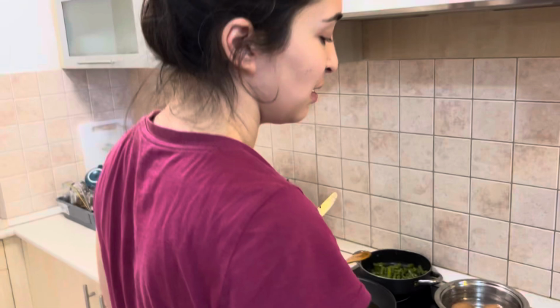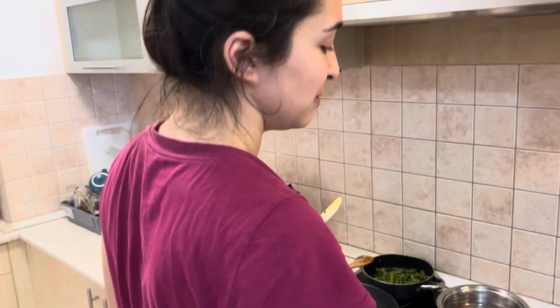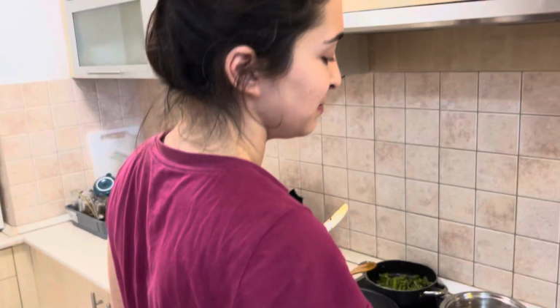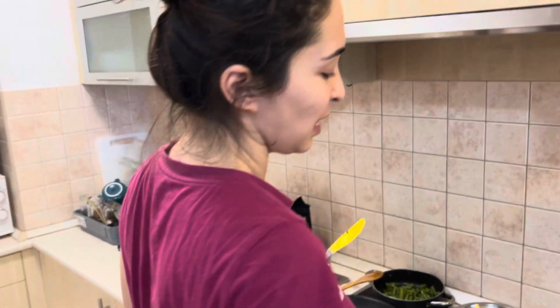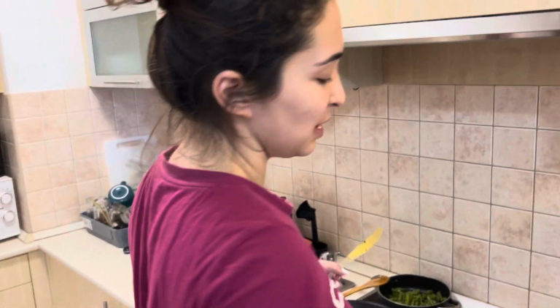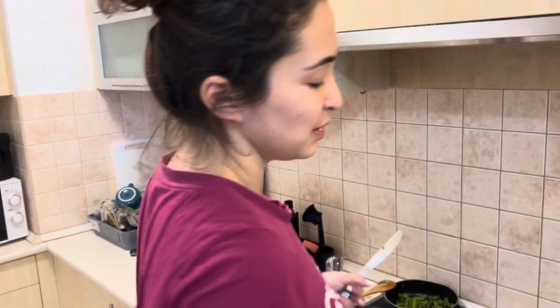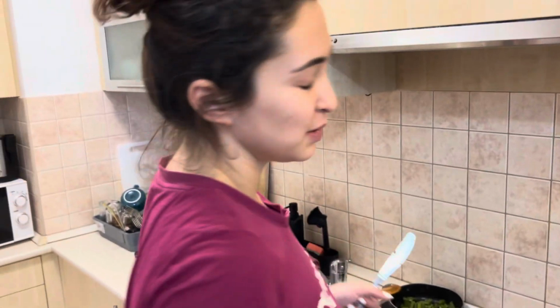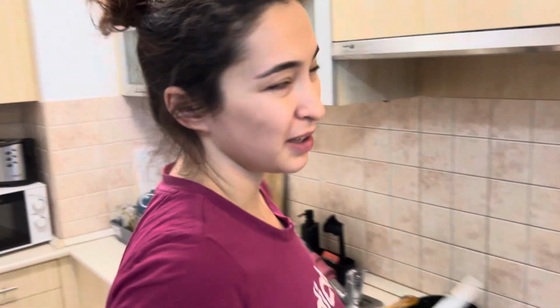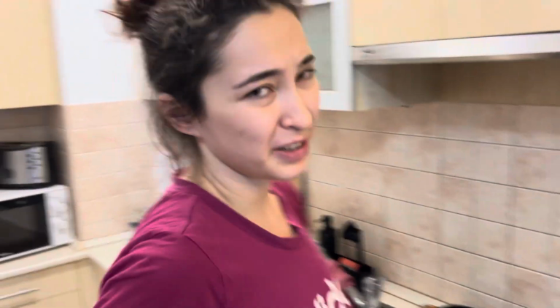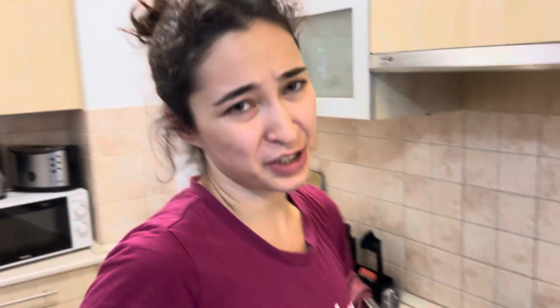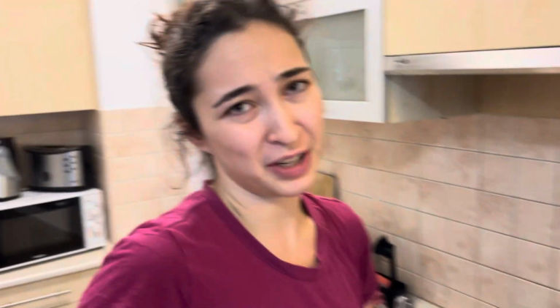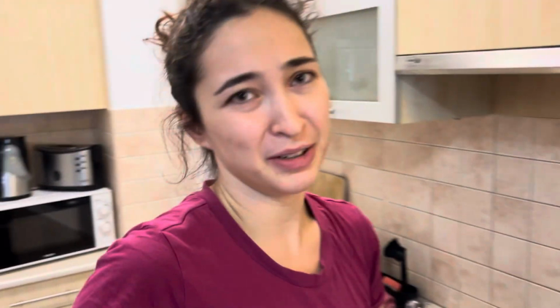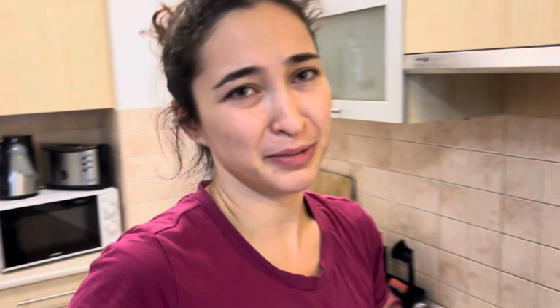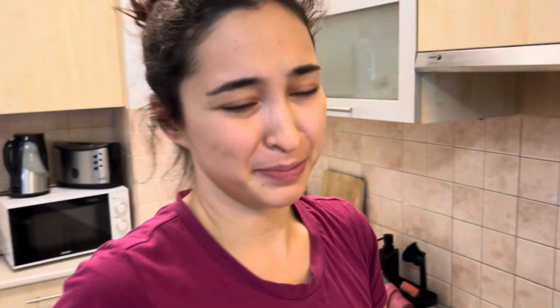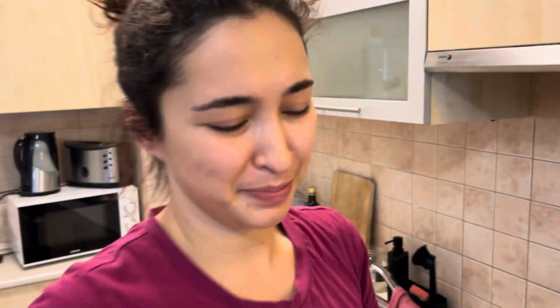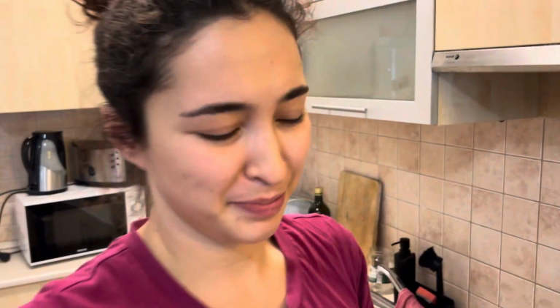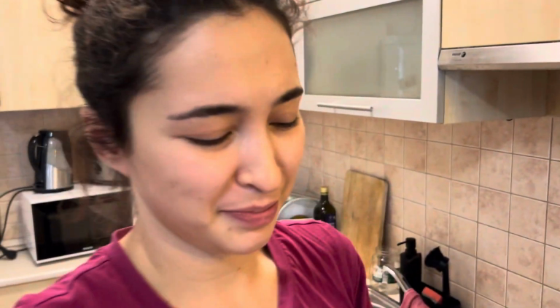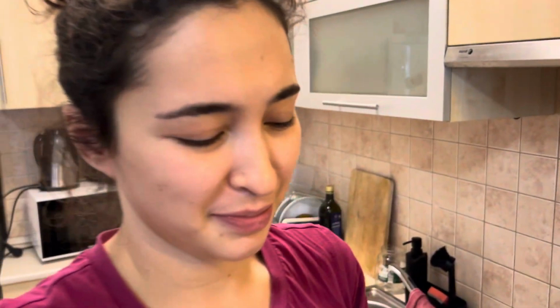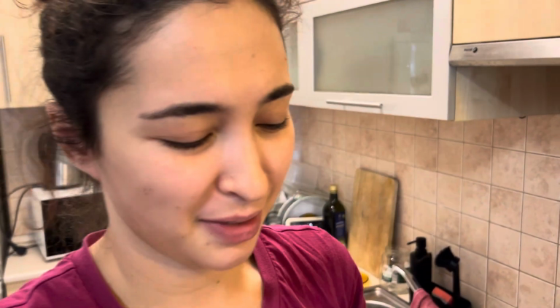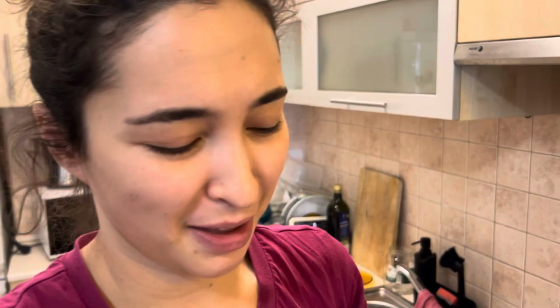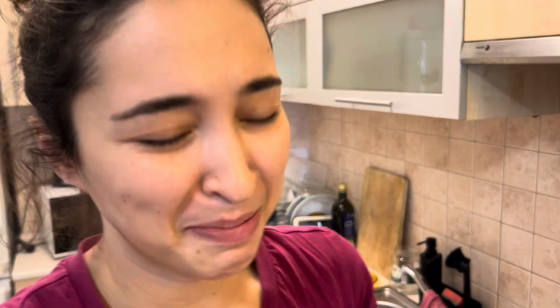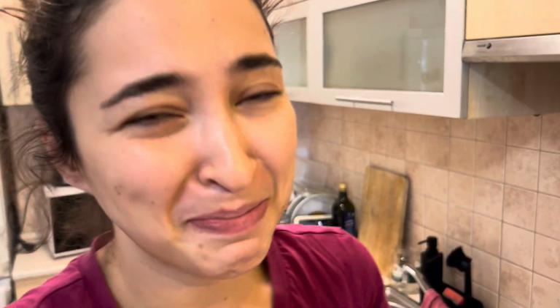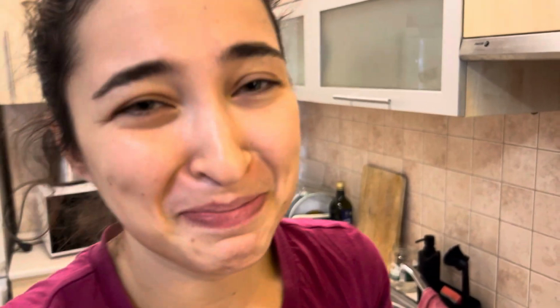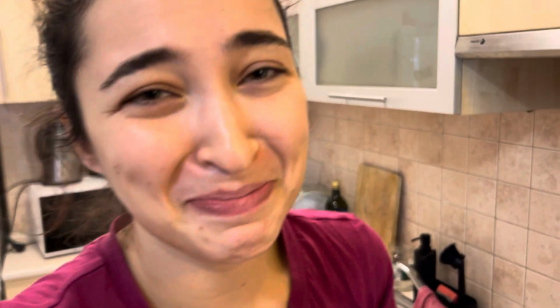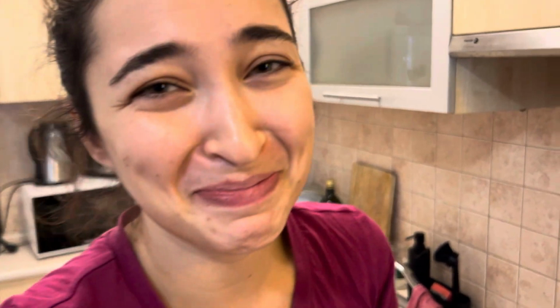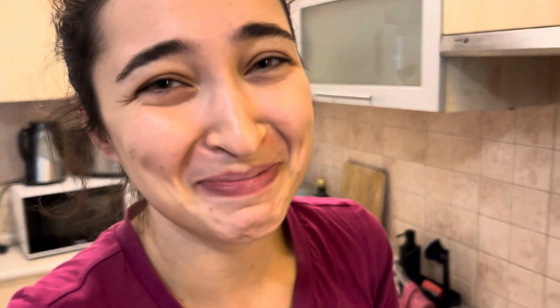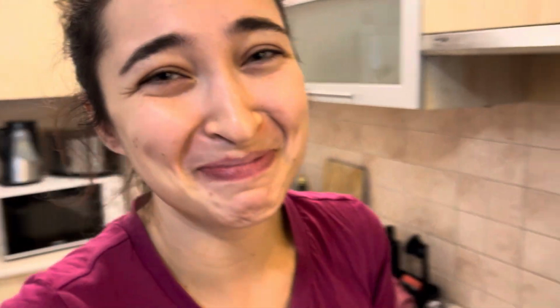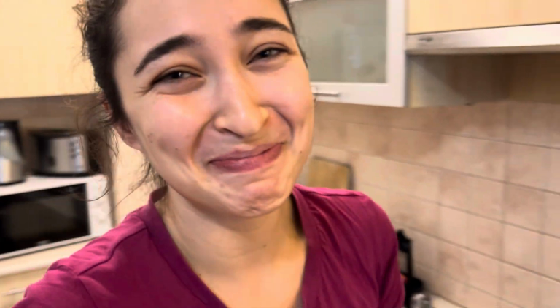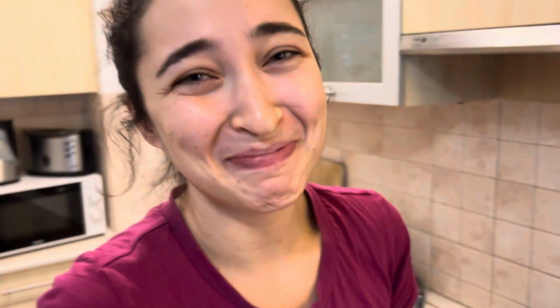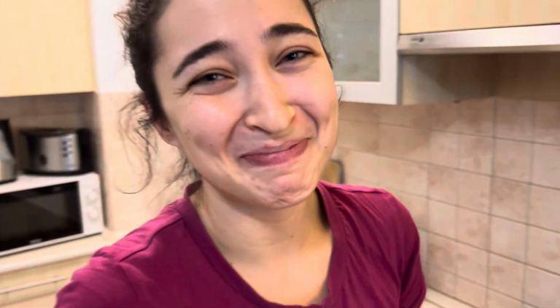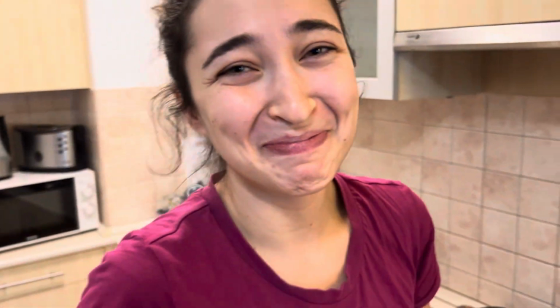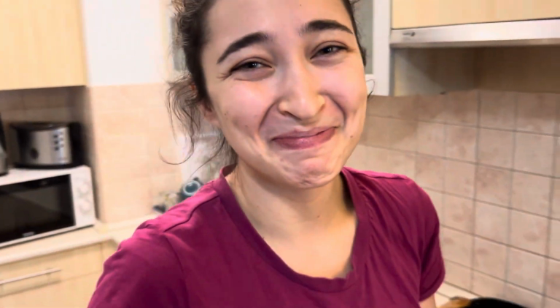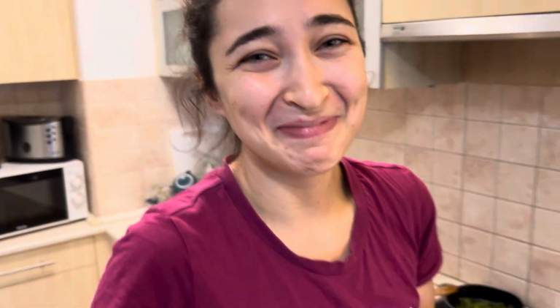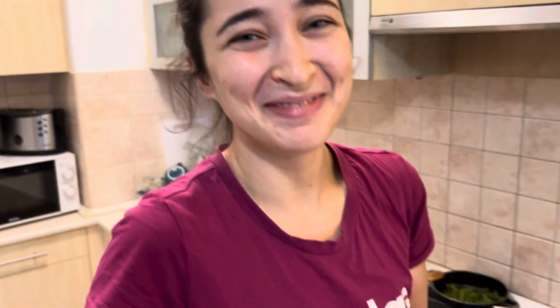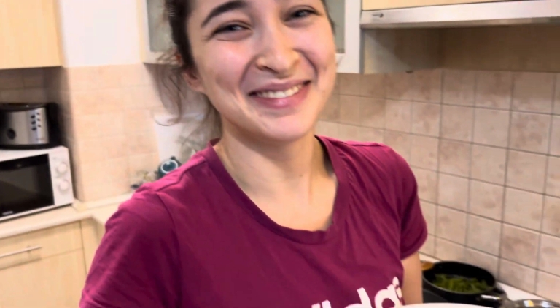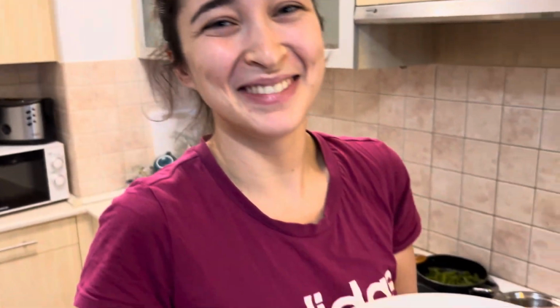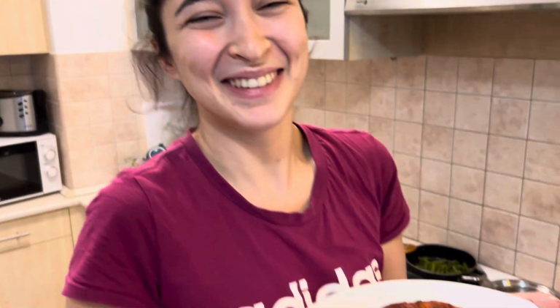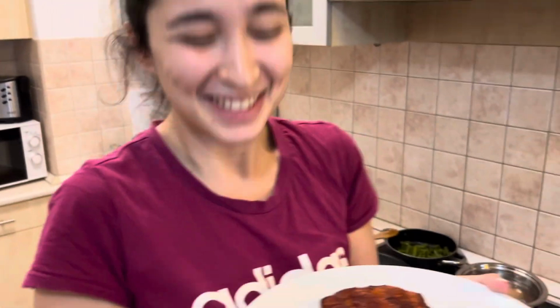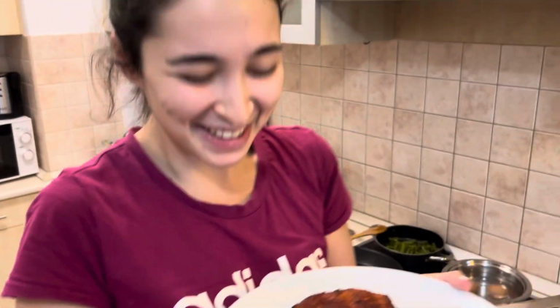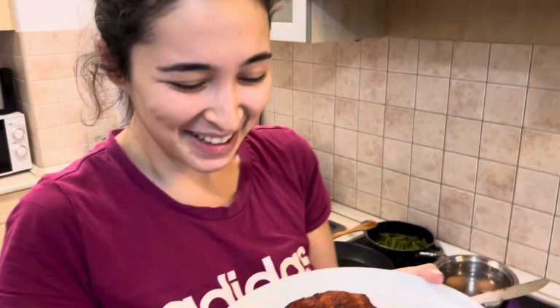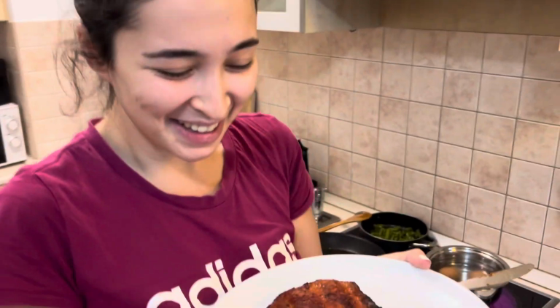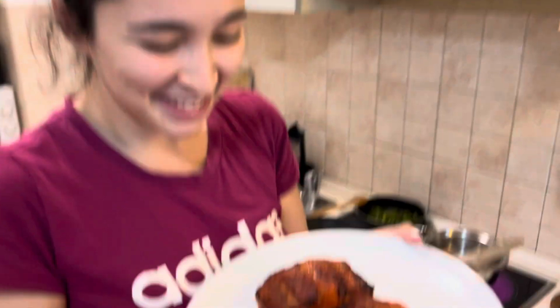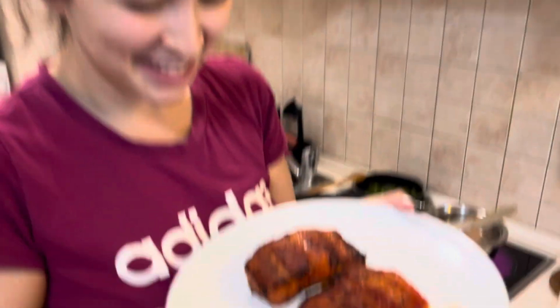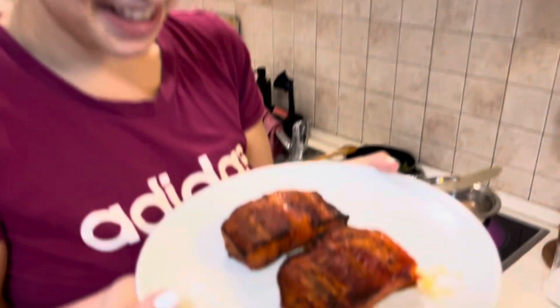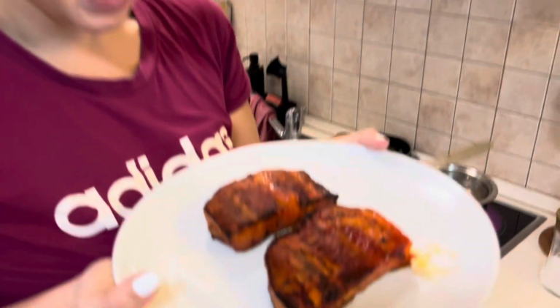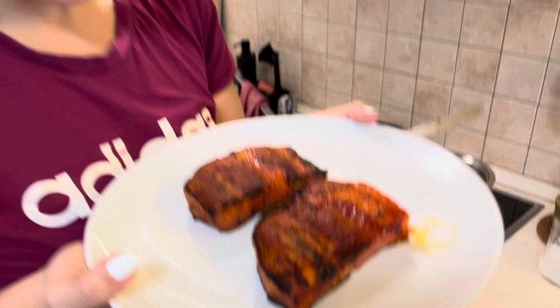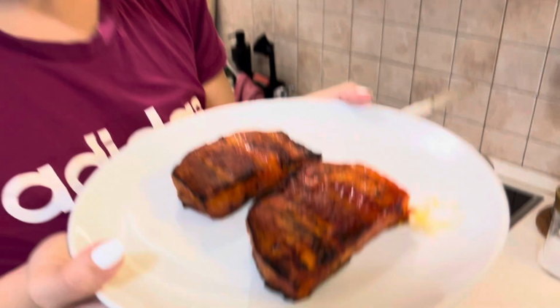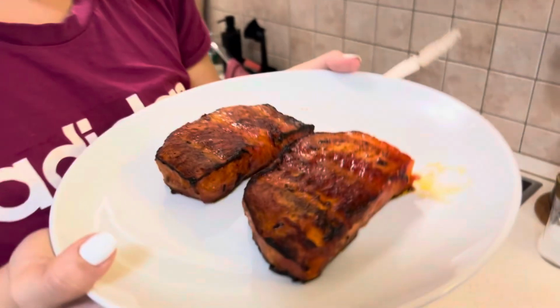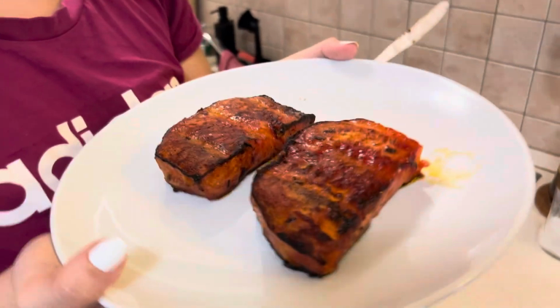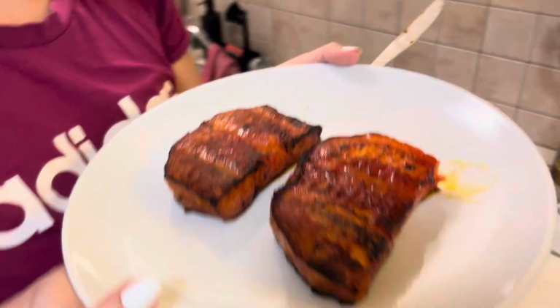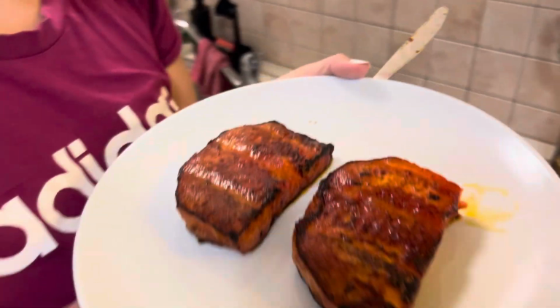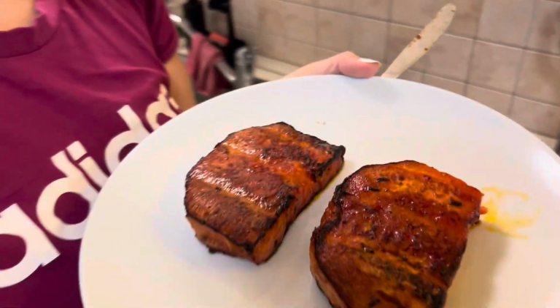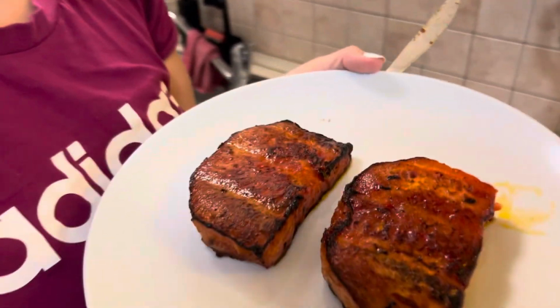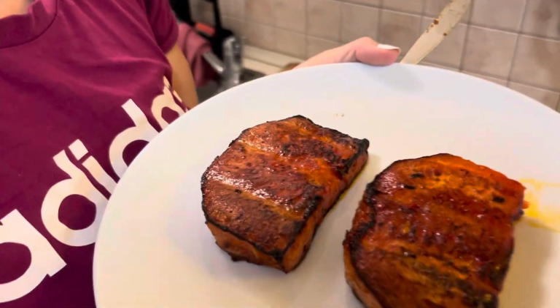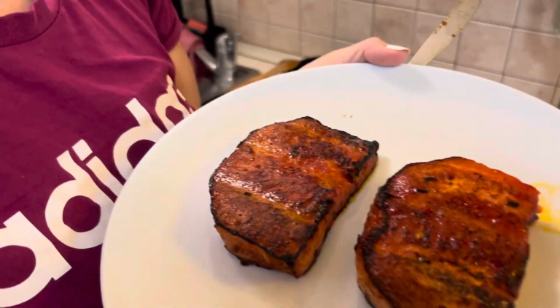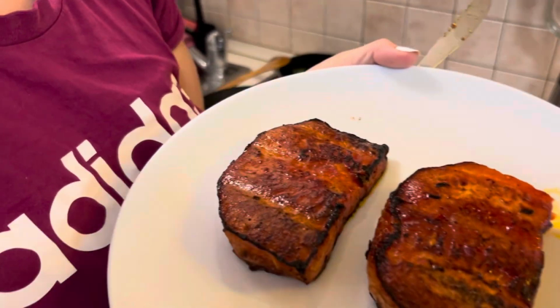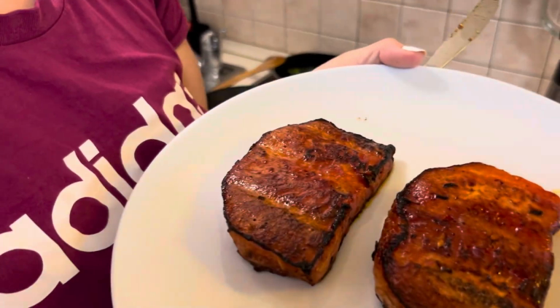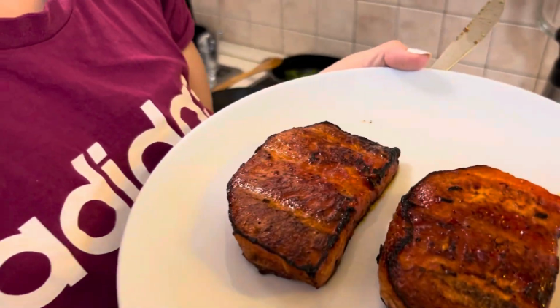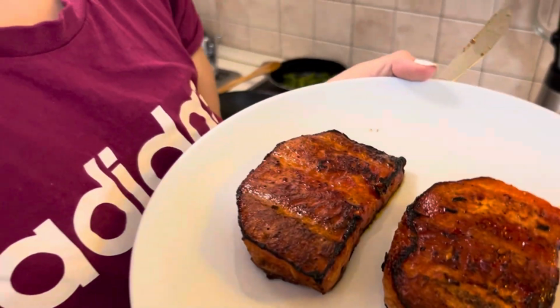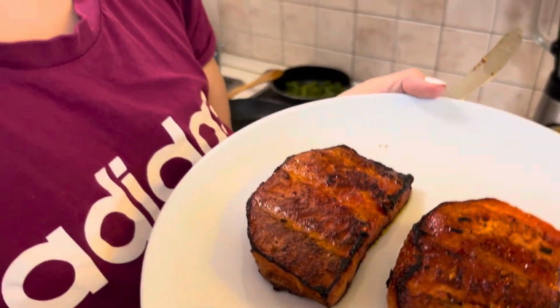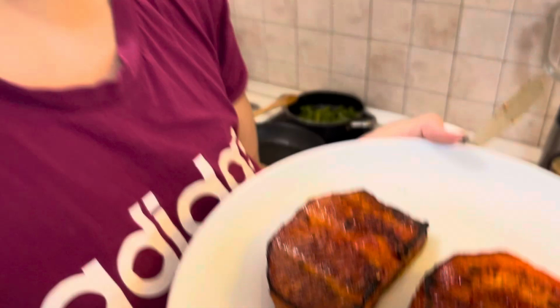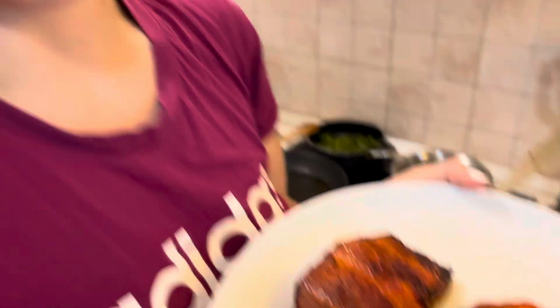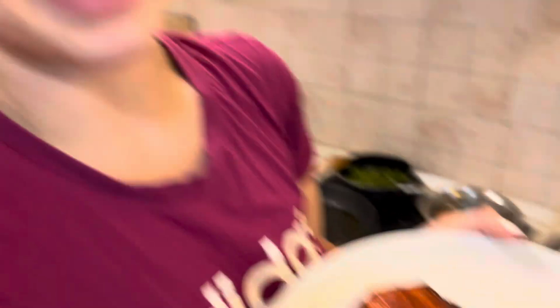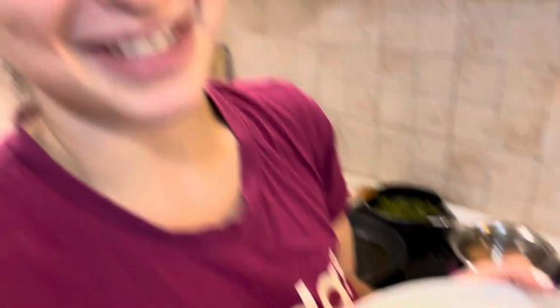My wife did something interesting today. Show us what you made. I made watermelon steaks.